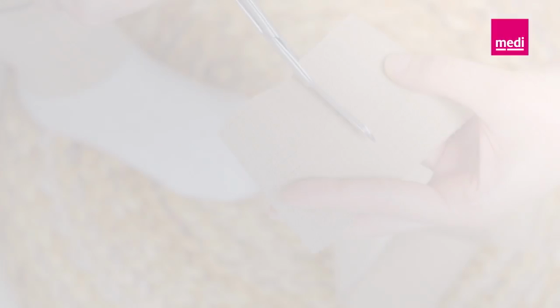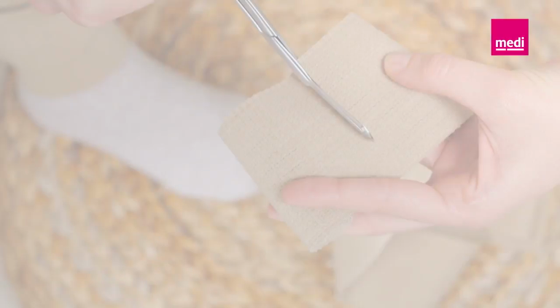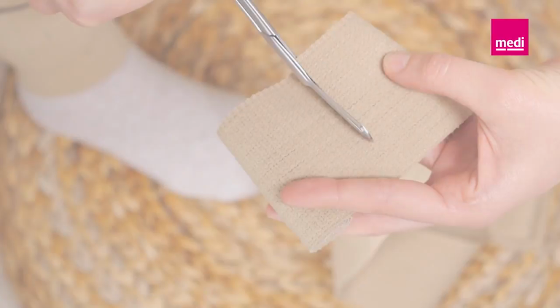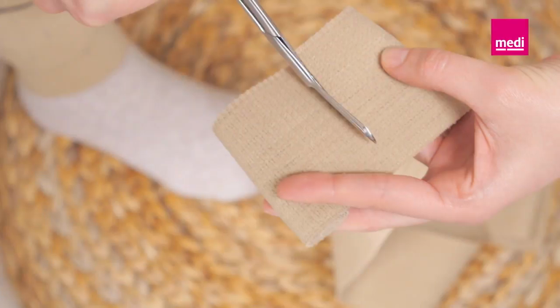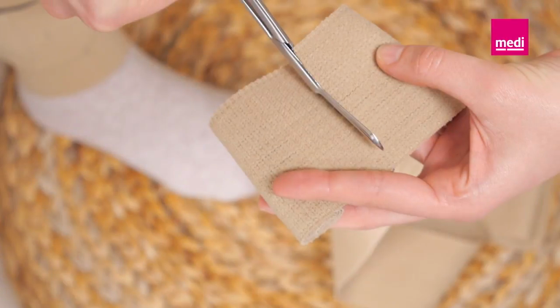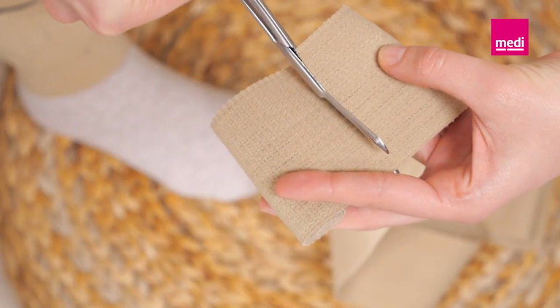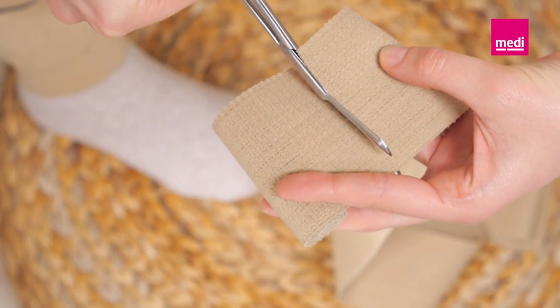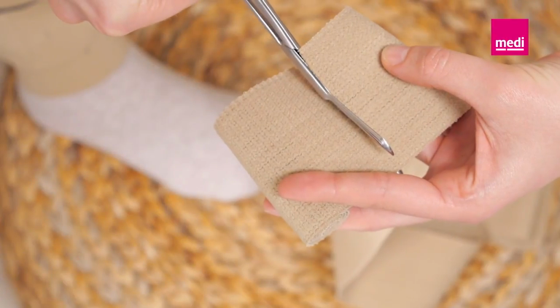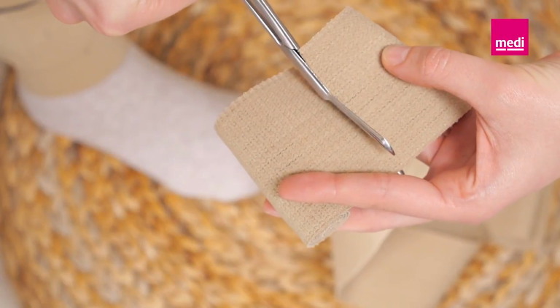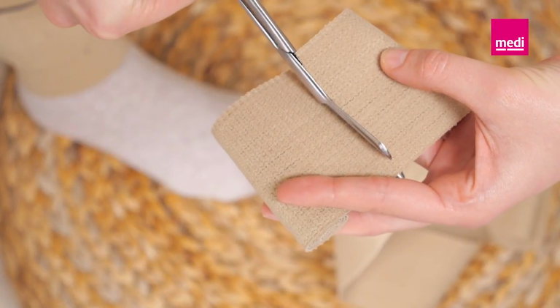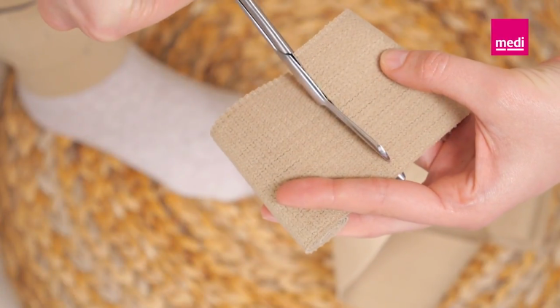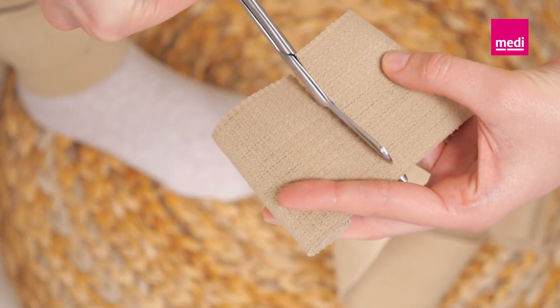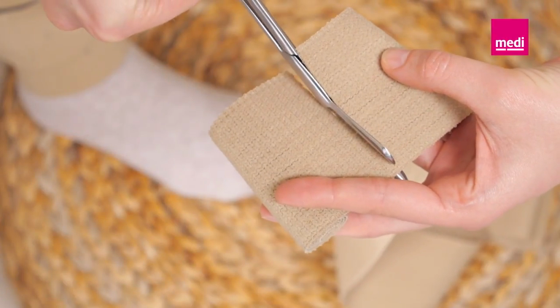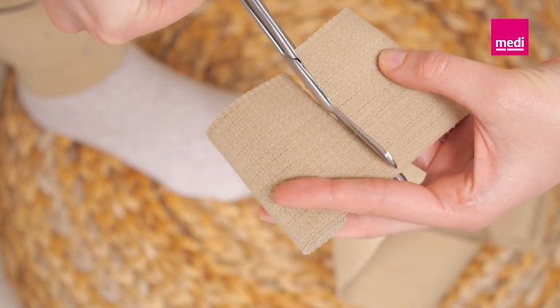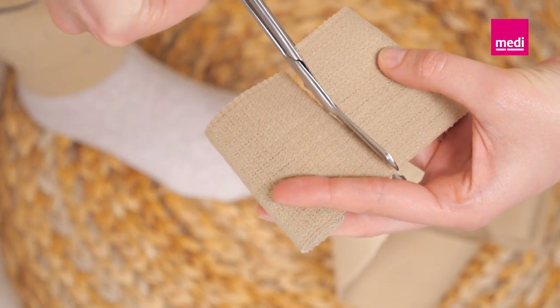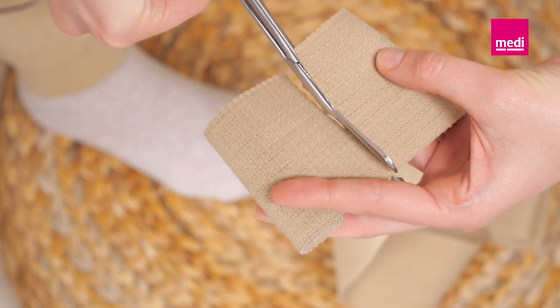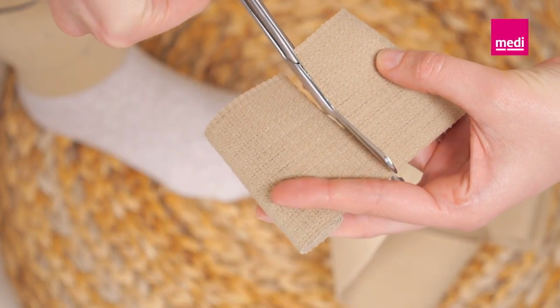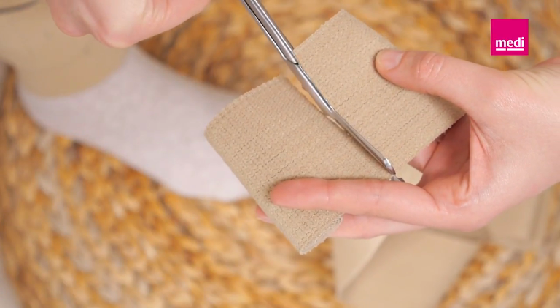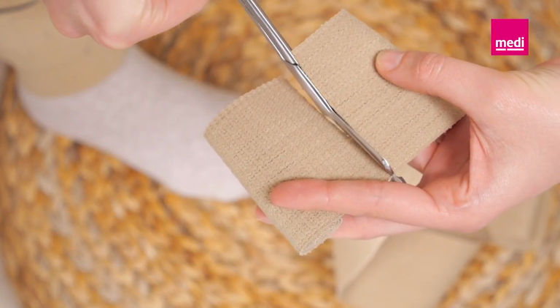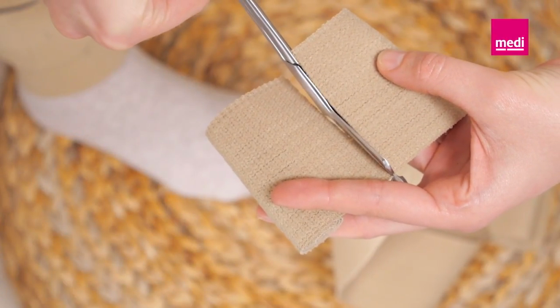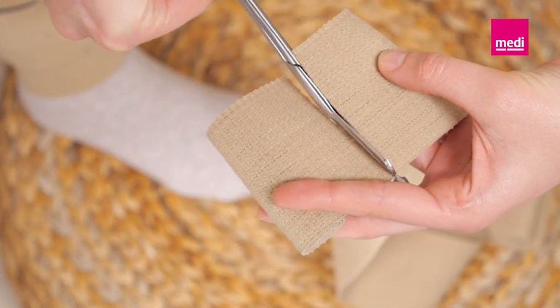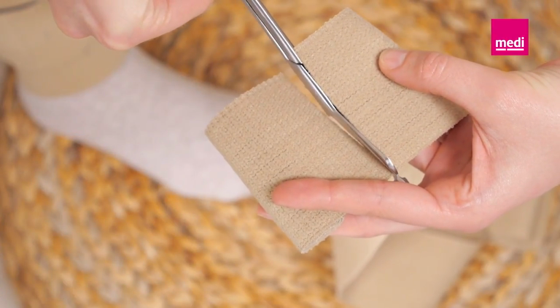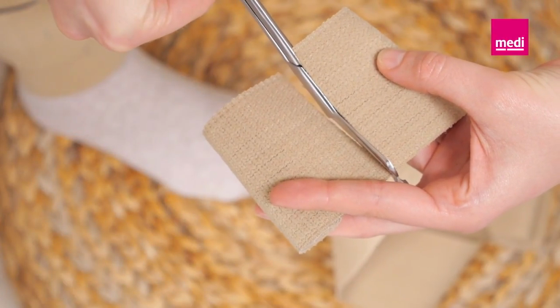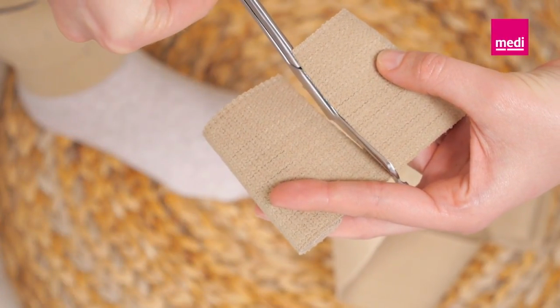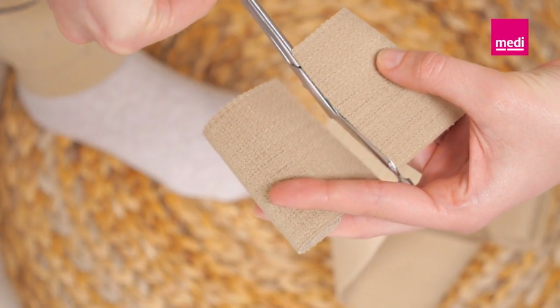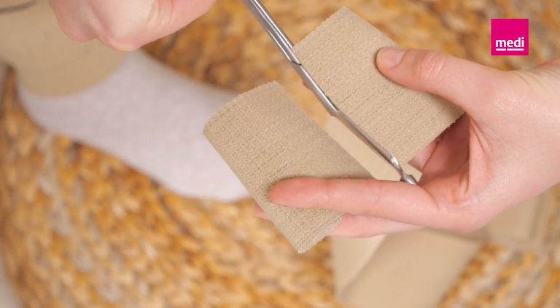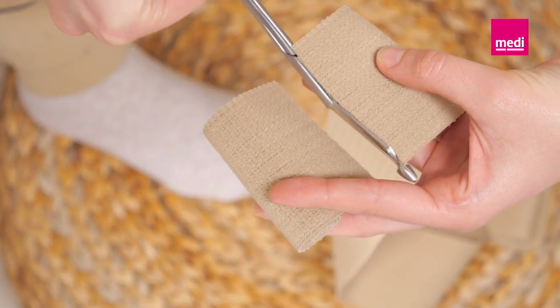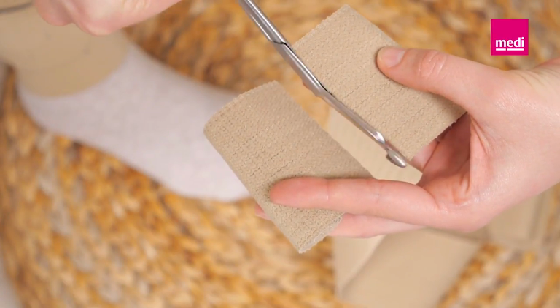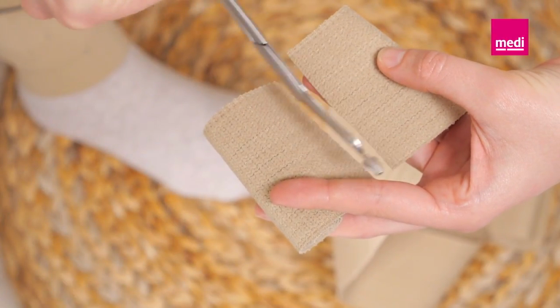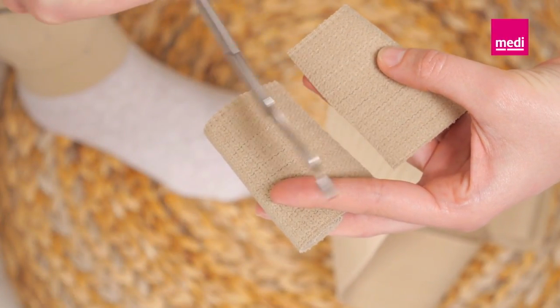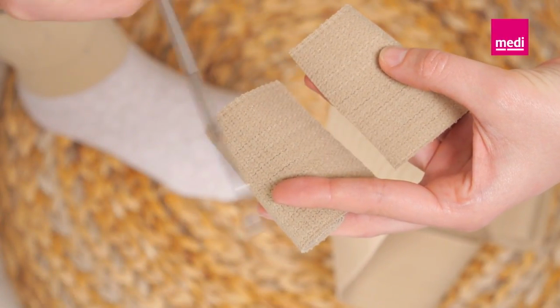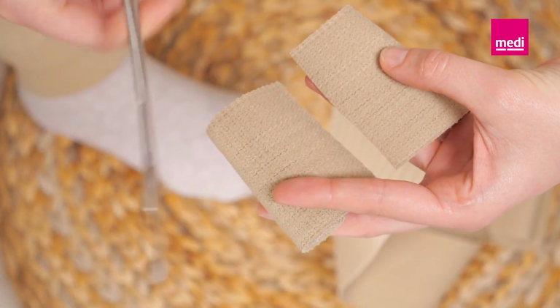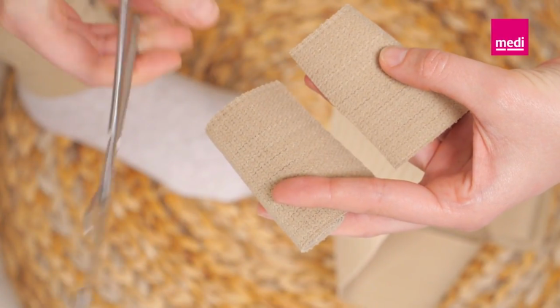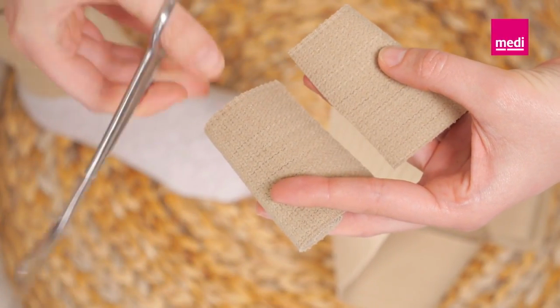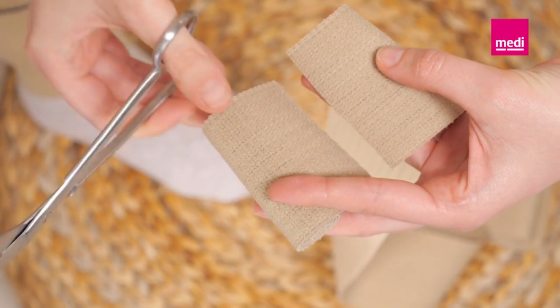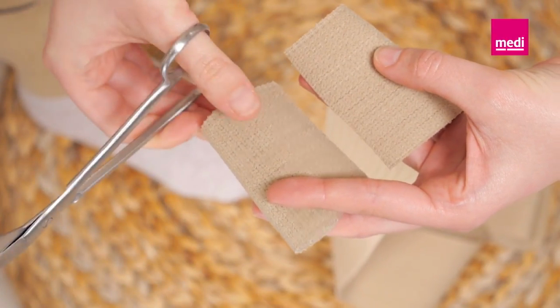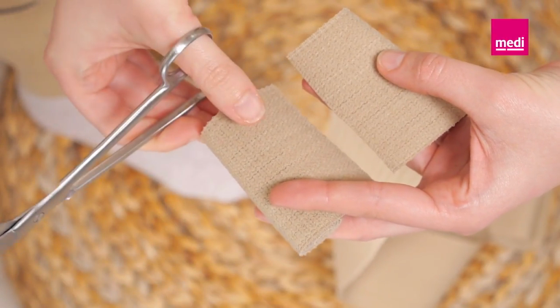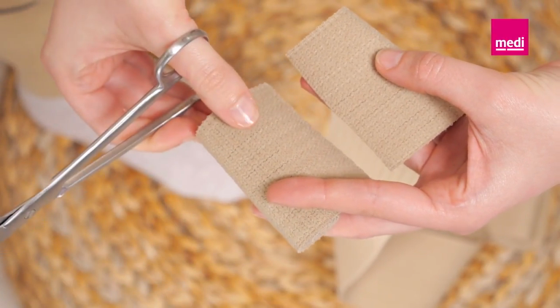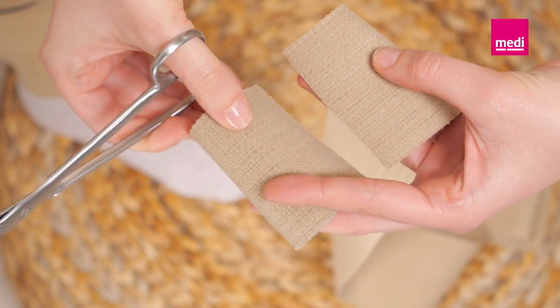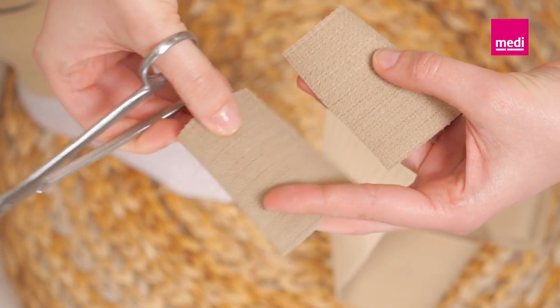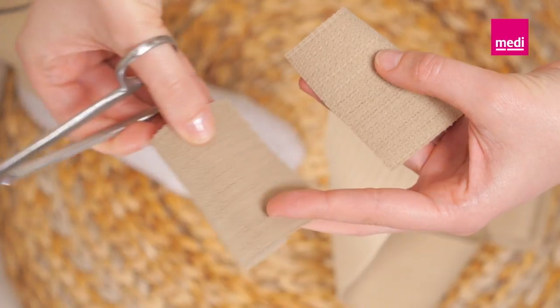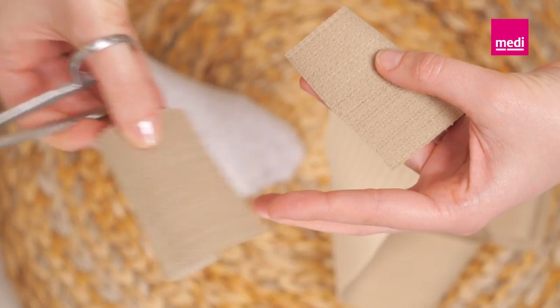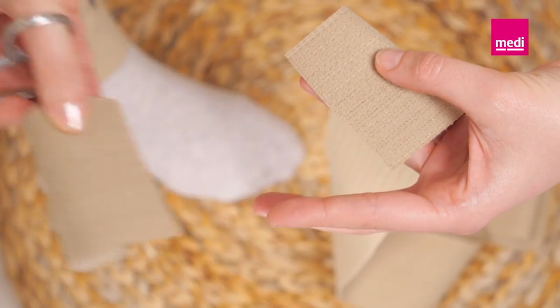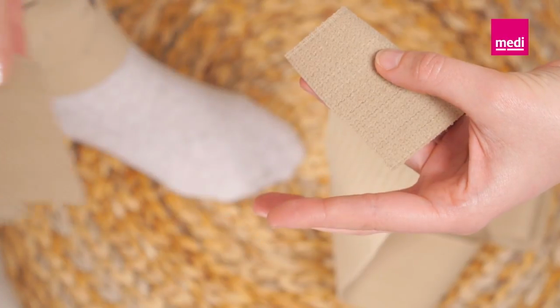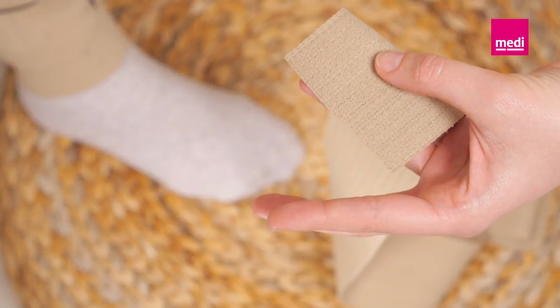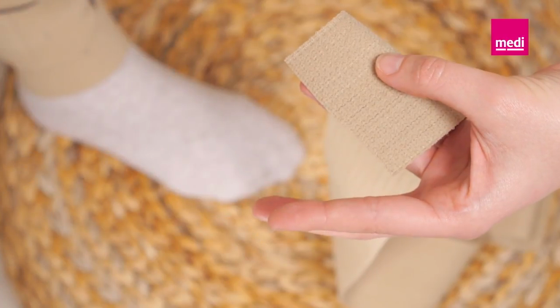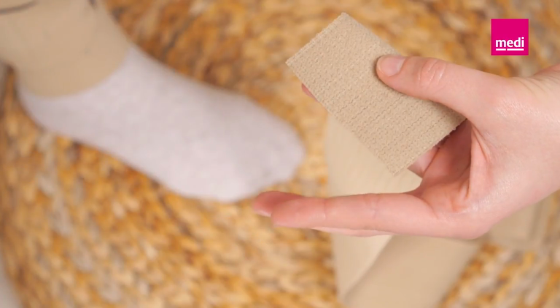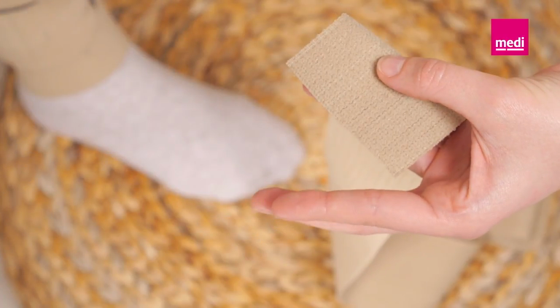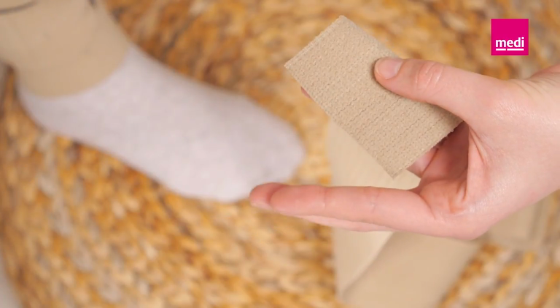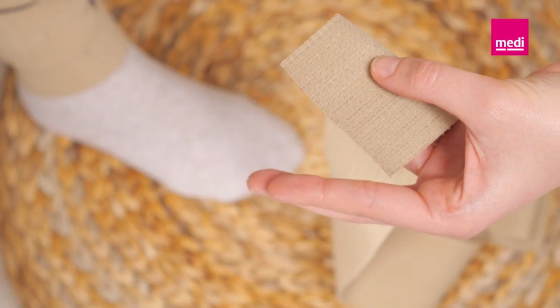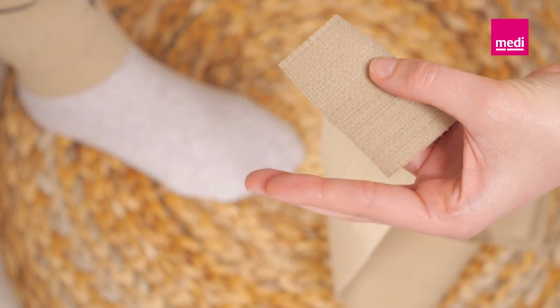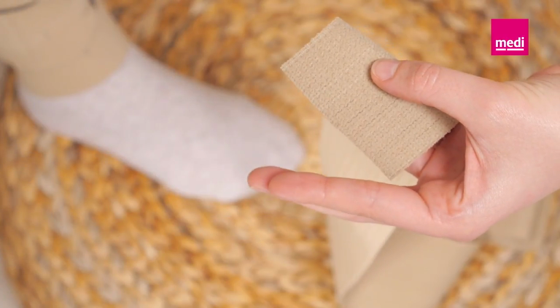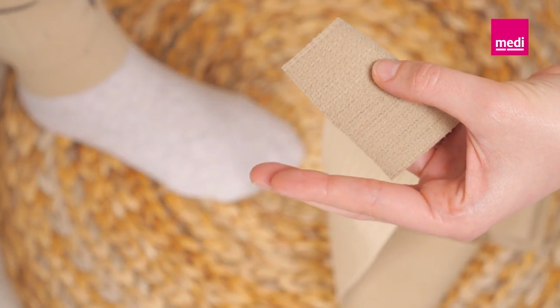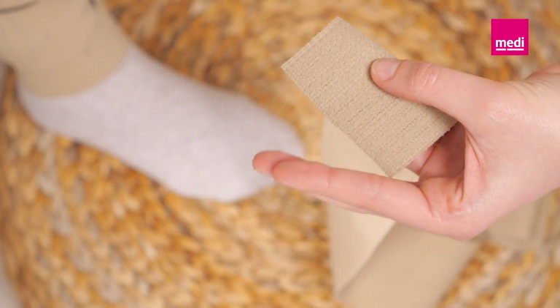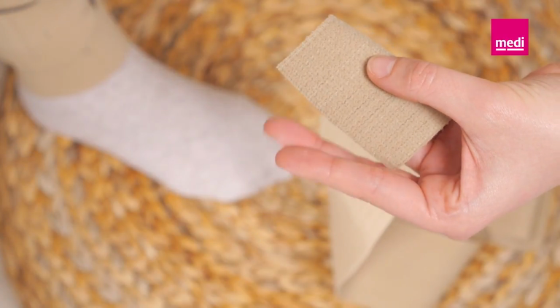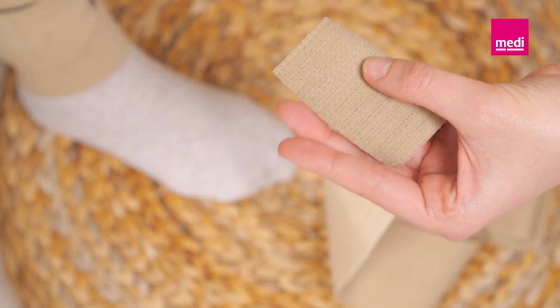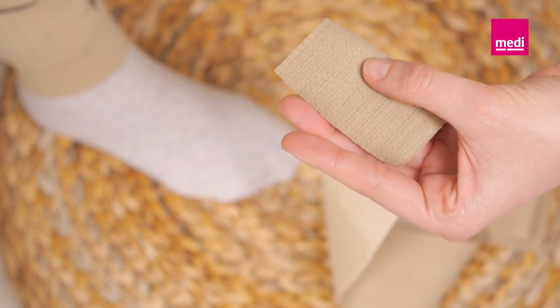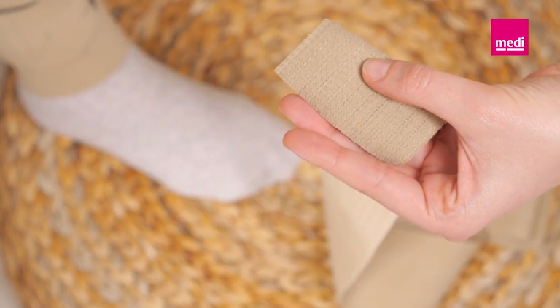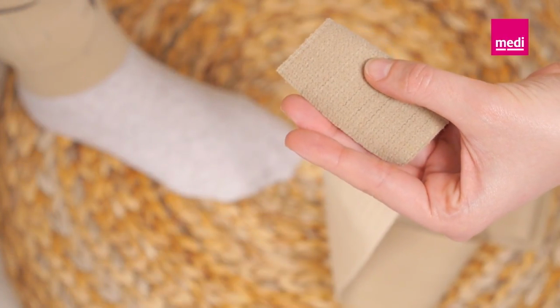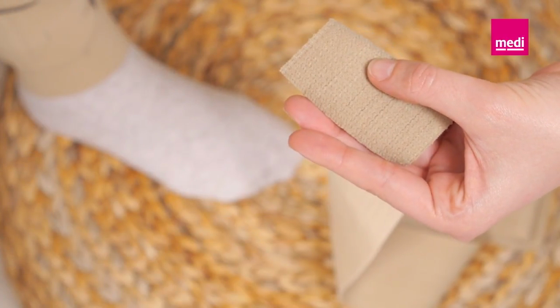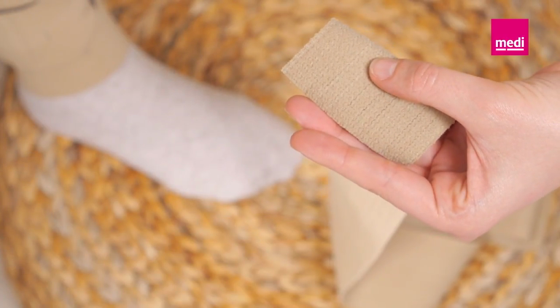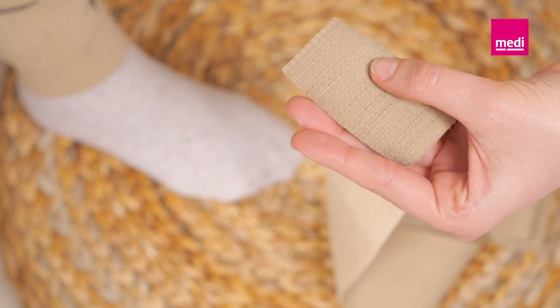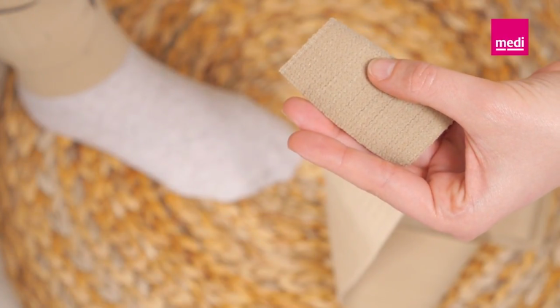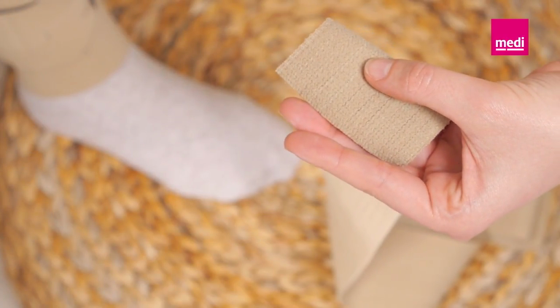If necessary, trim the length of the Circaid single band ankle foot wrap. Make sure not to cut the end with the integrated Velcro tab.